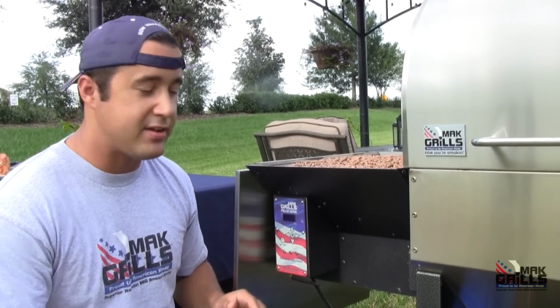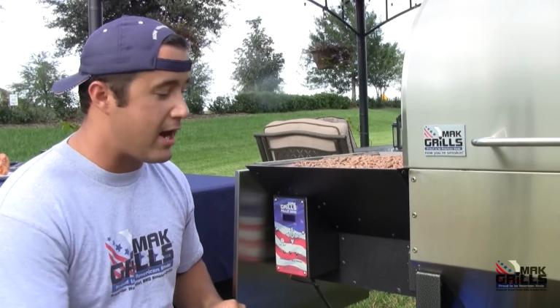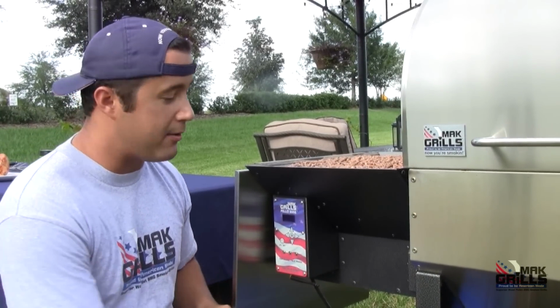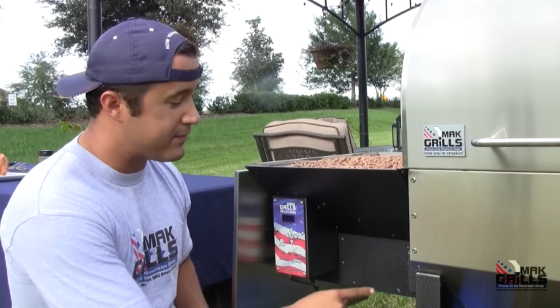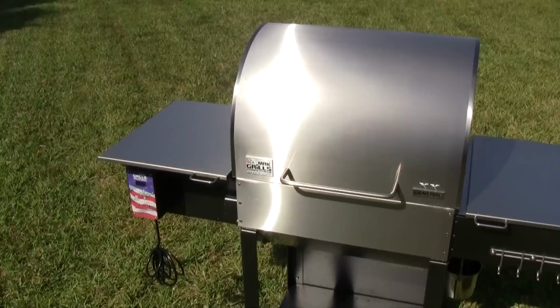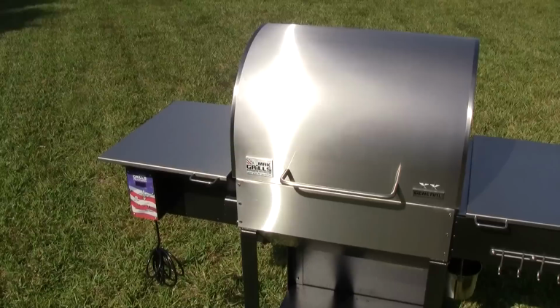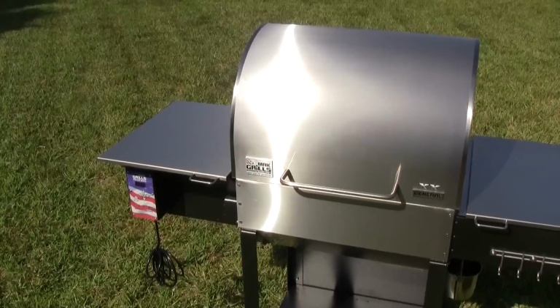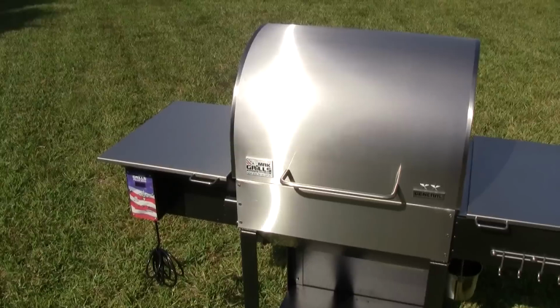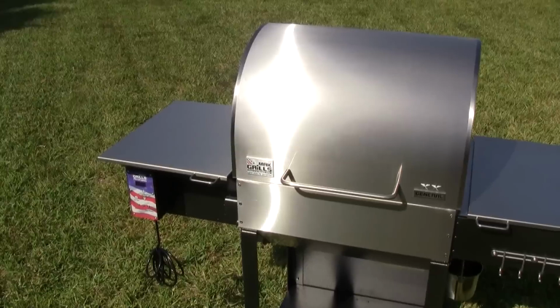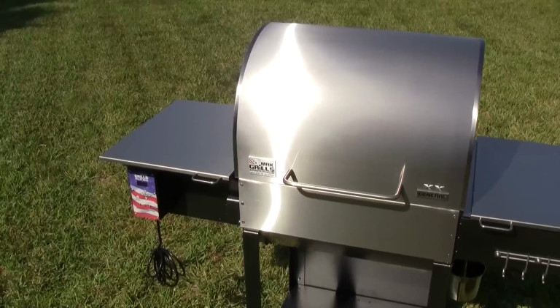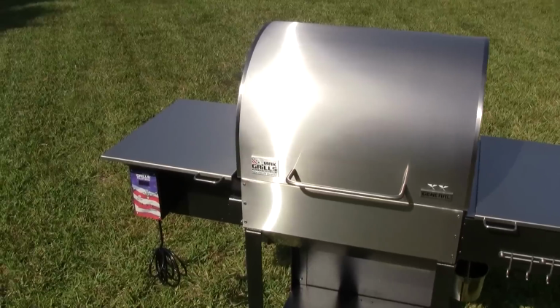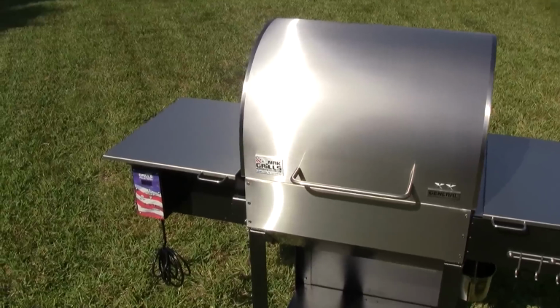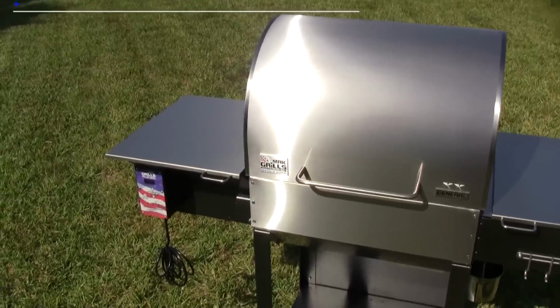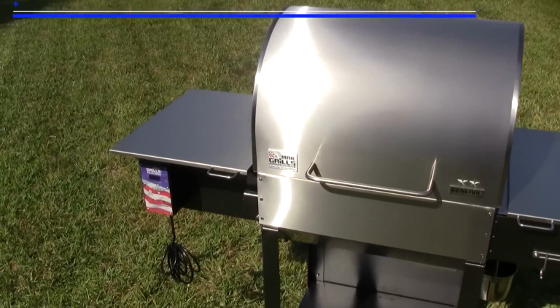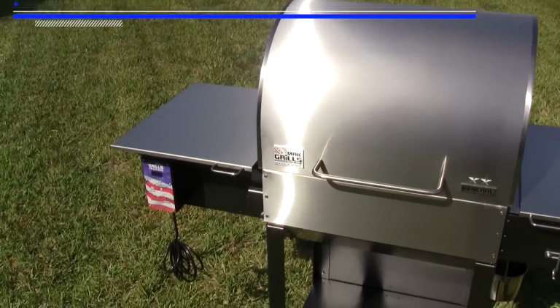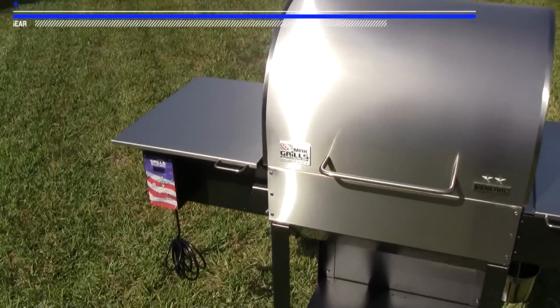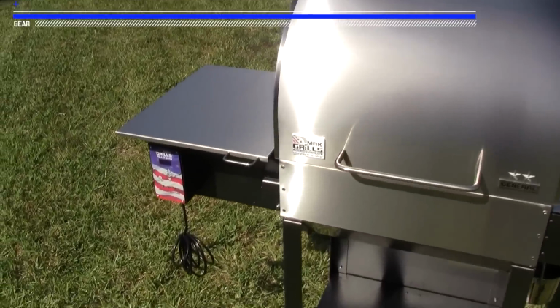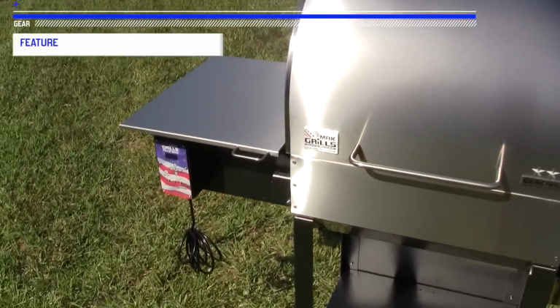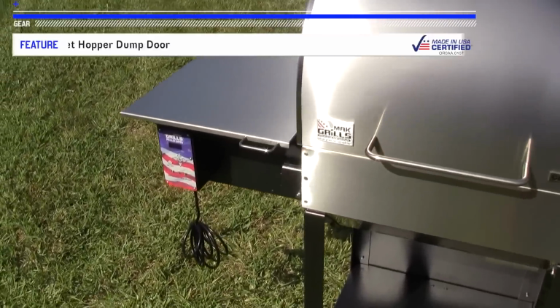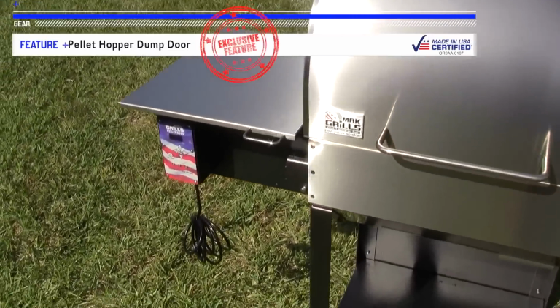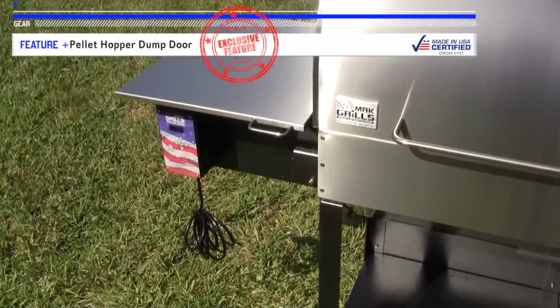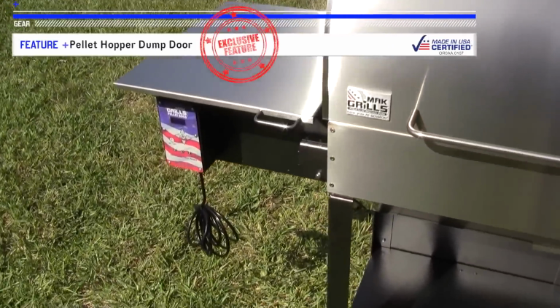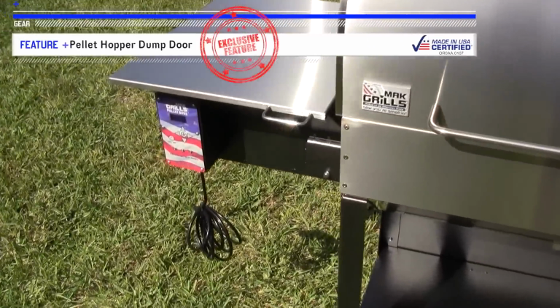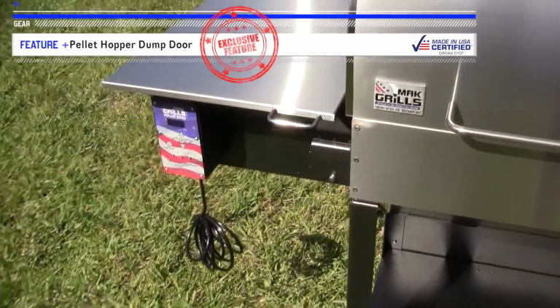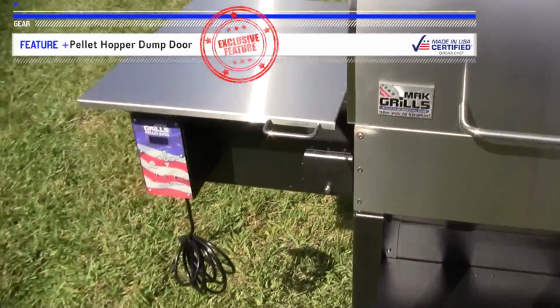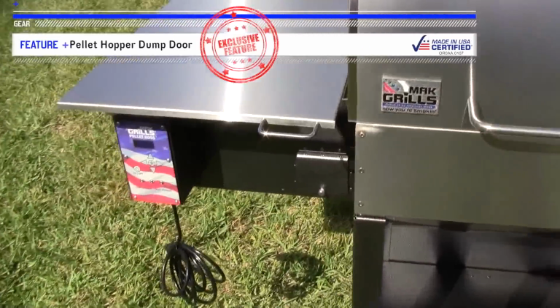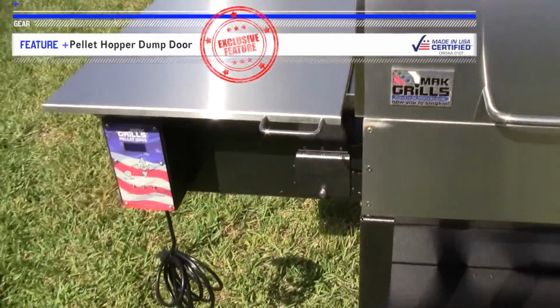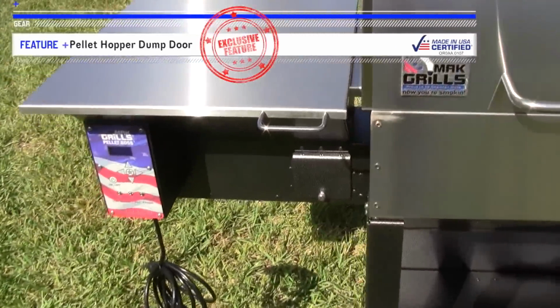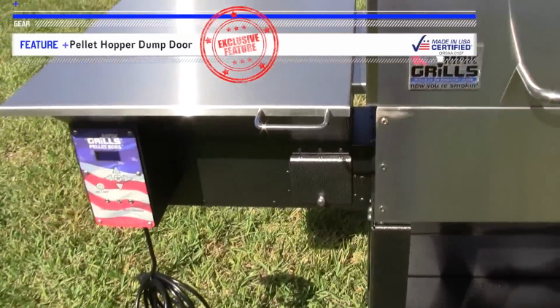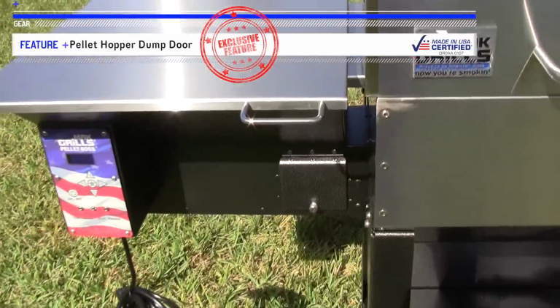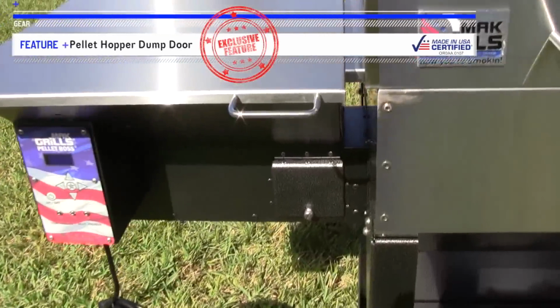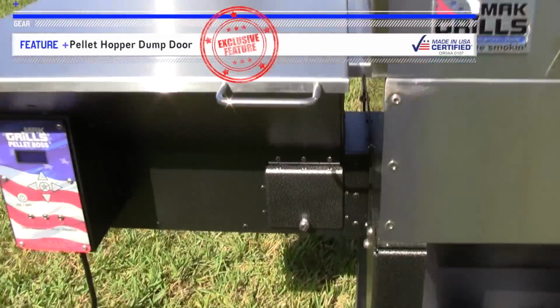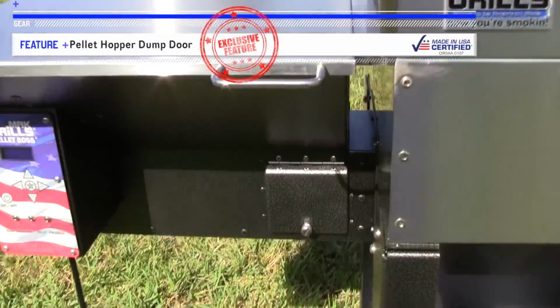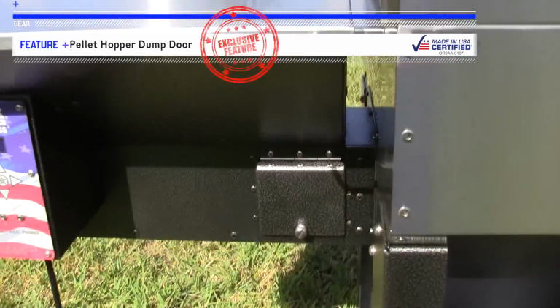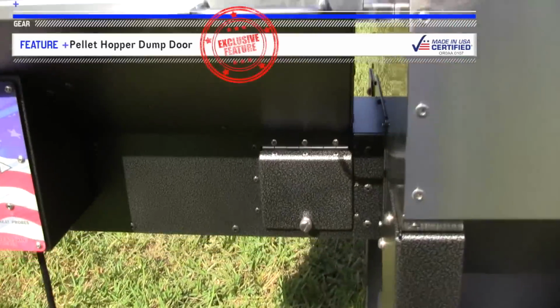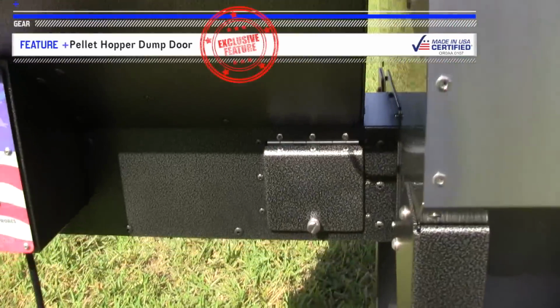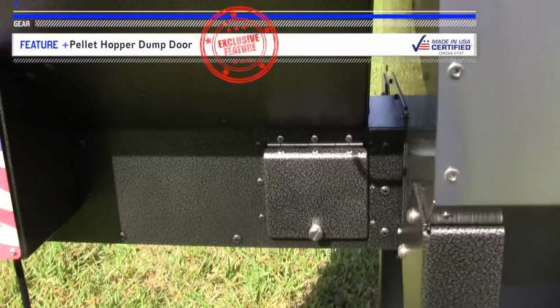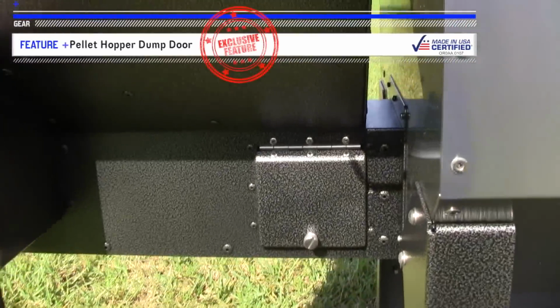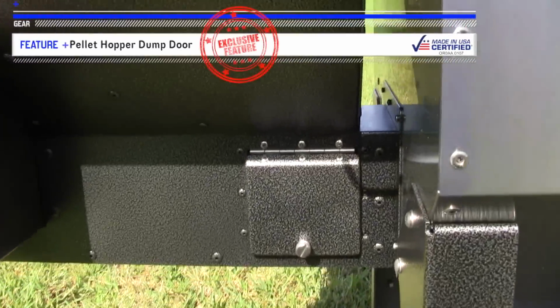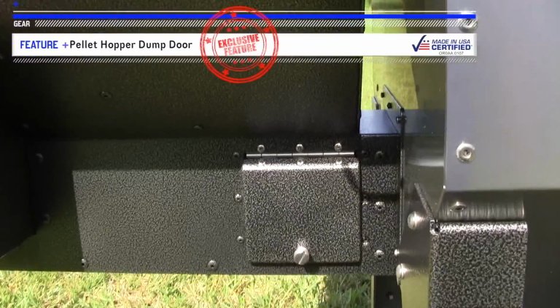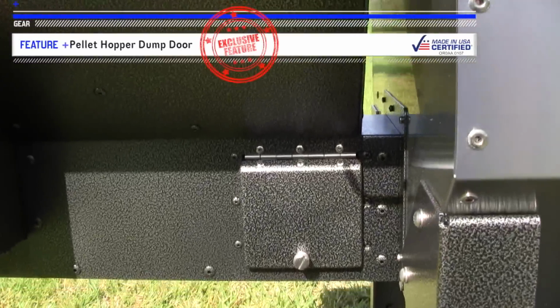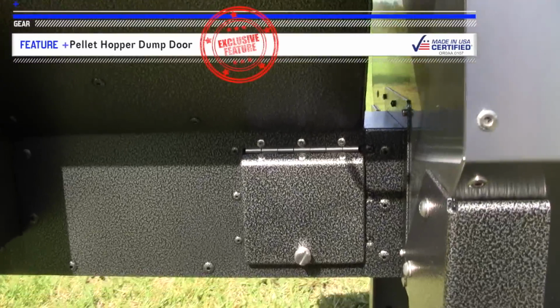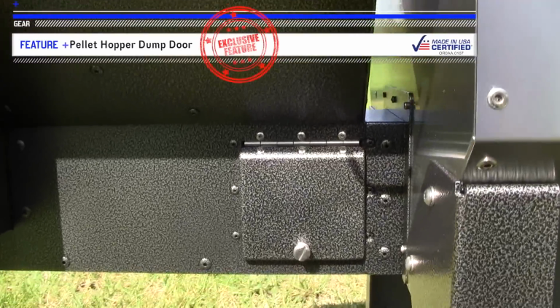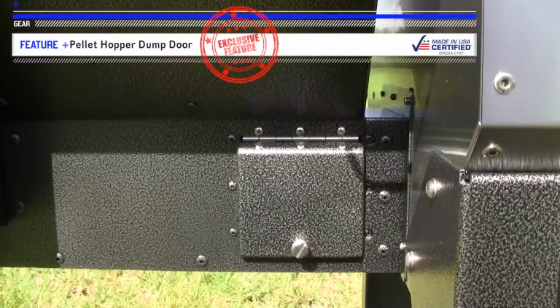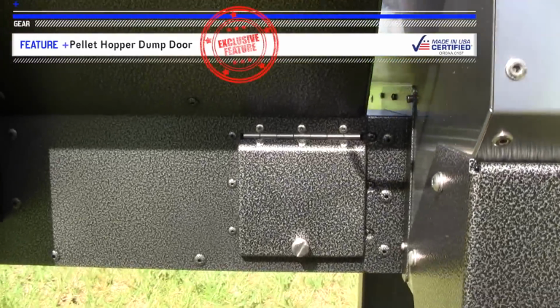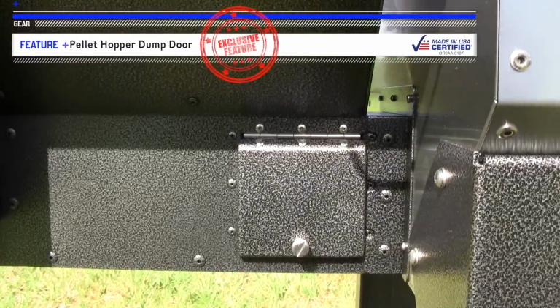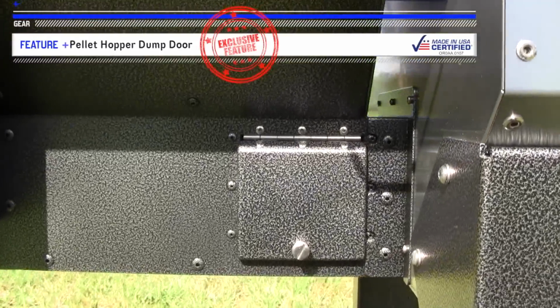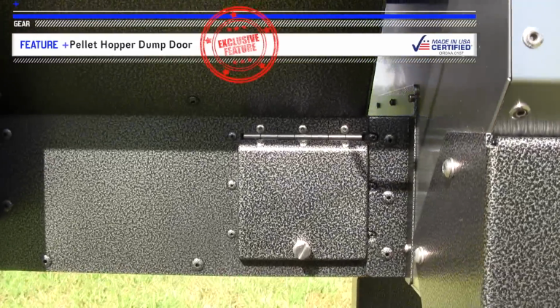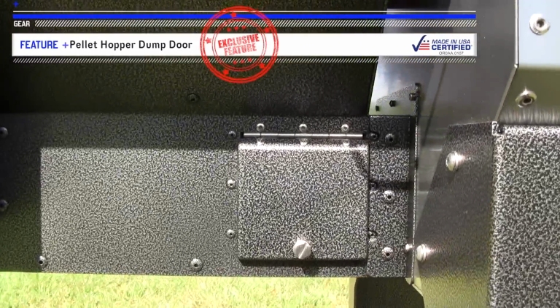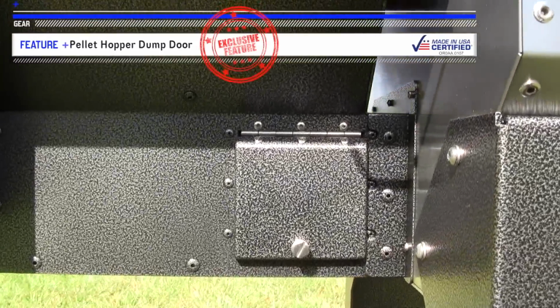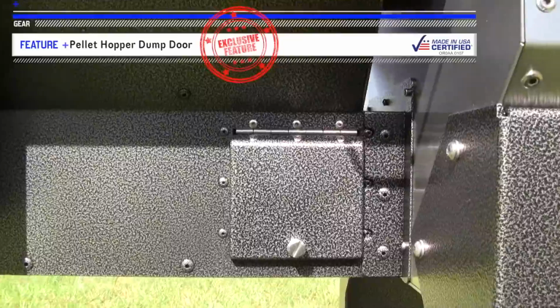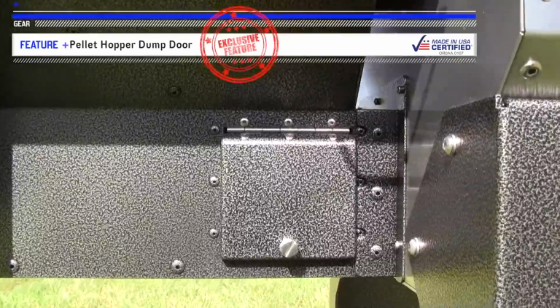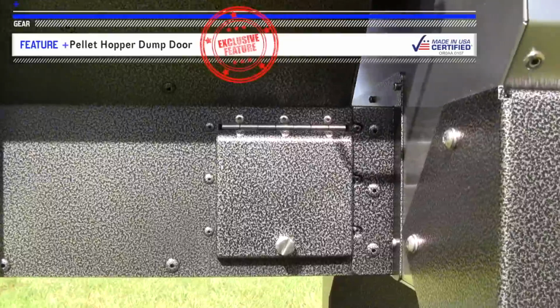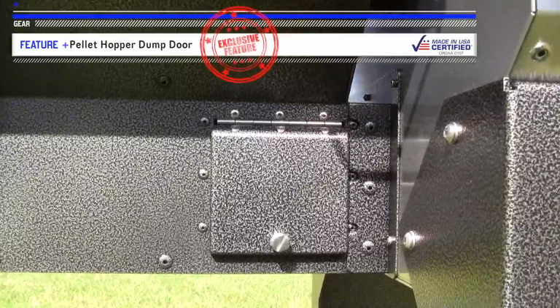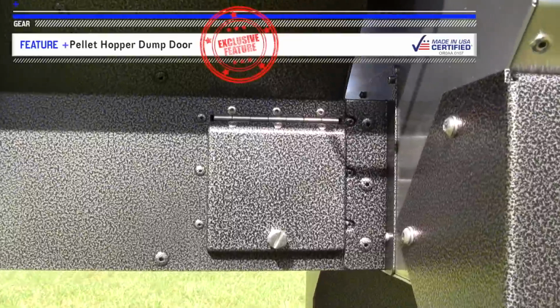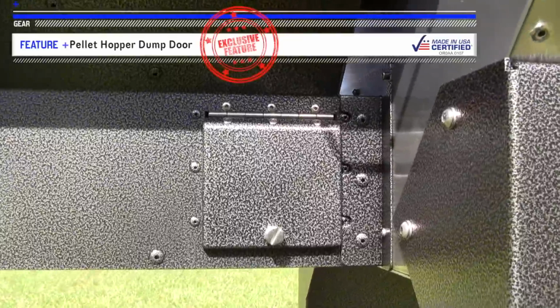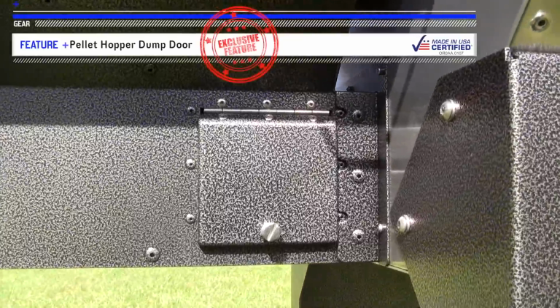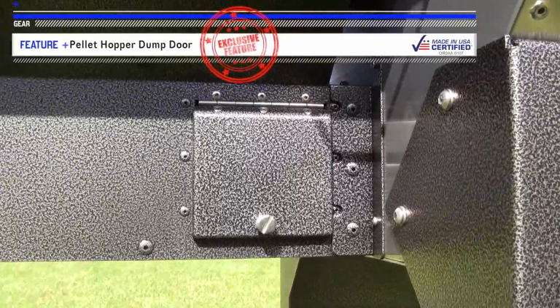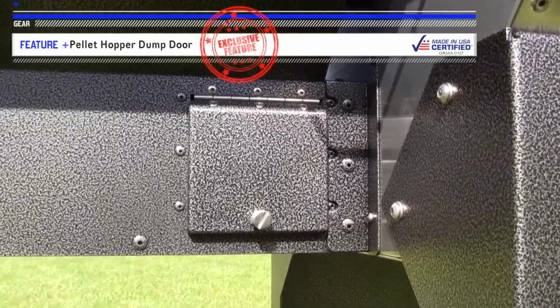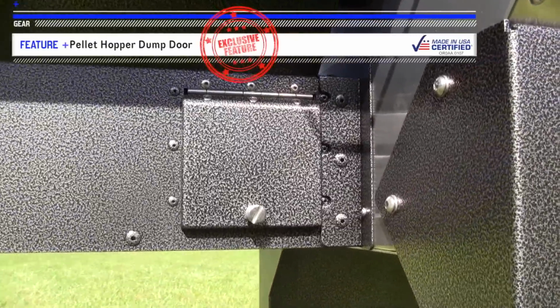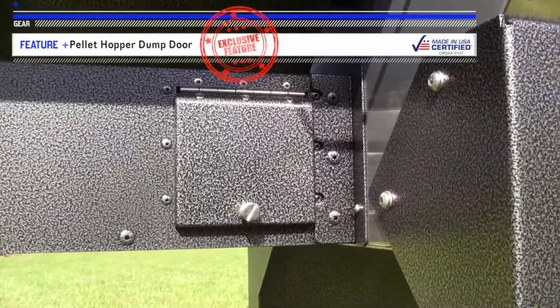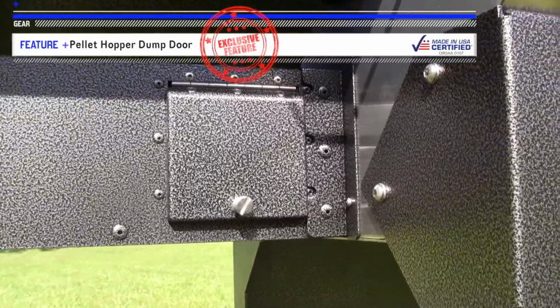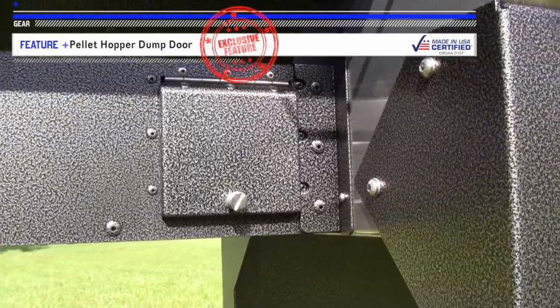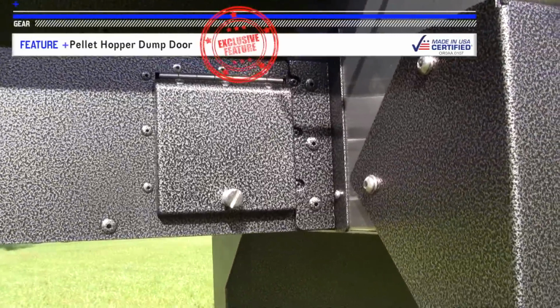Here's how — the quick access pellet door right here. Simply place your bucket or container underneath and unscrew the pellet door.